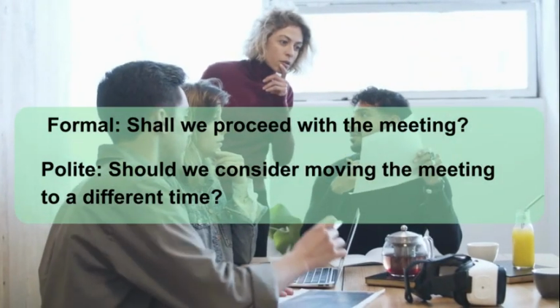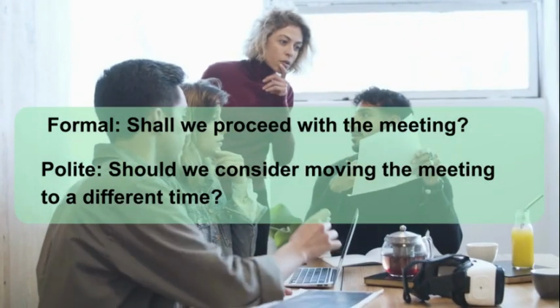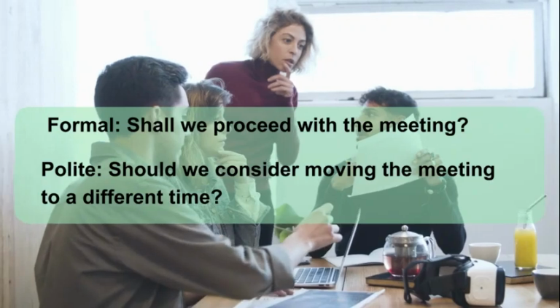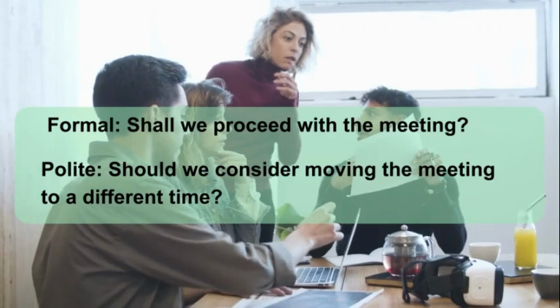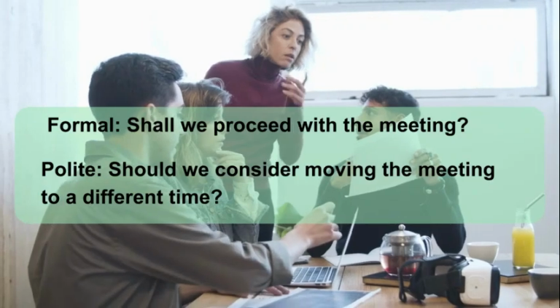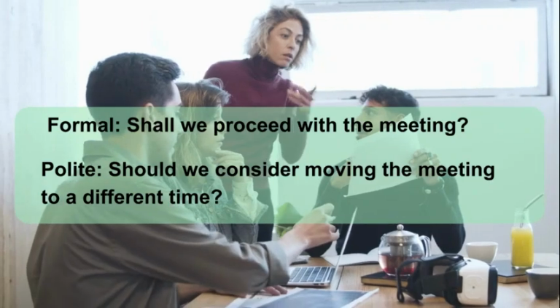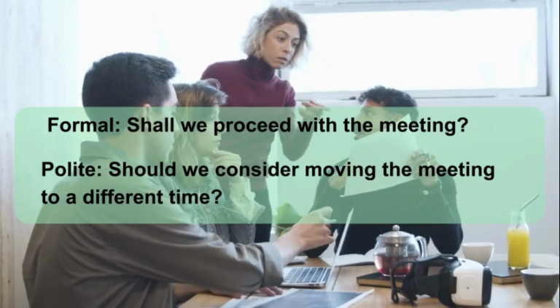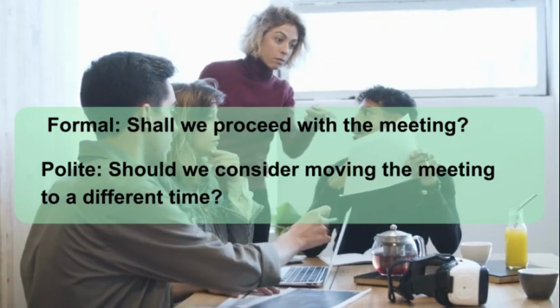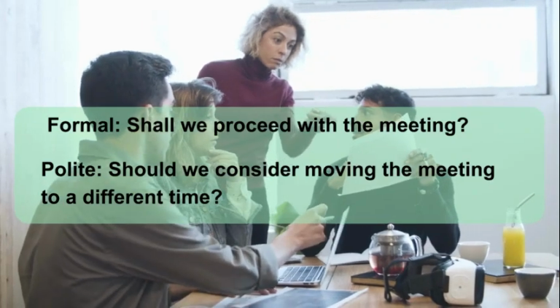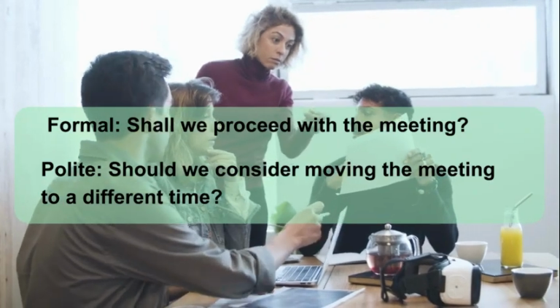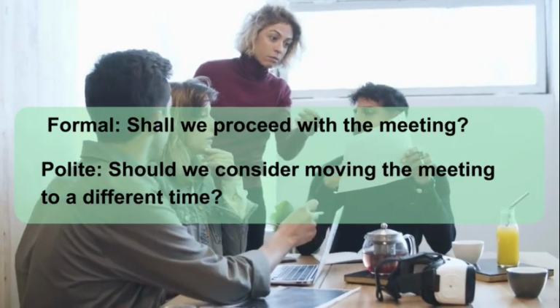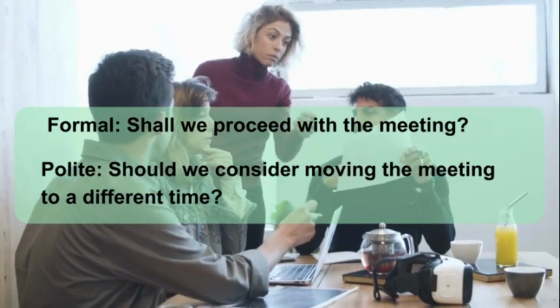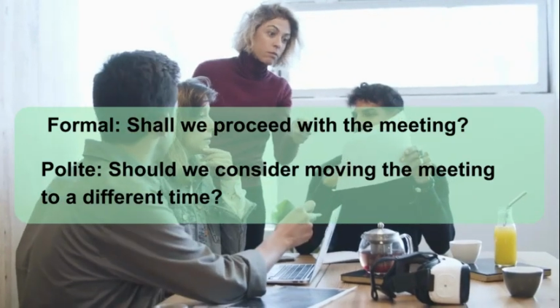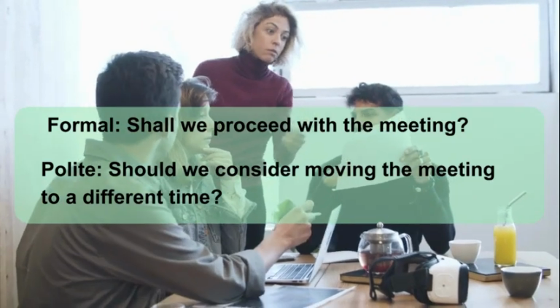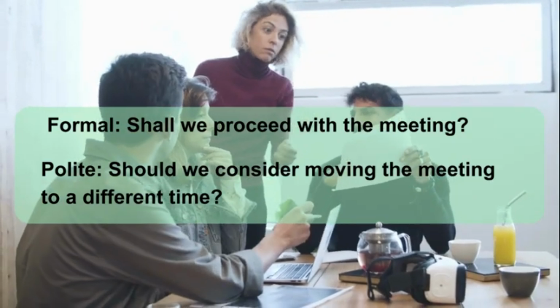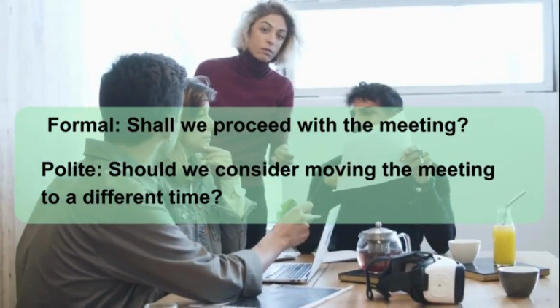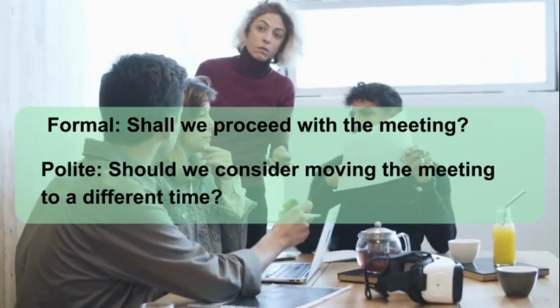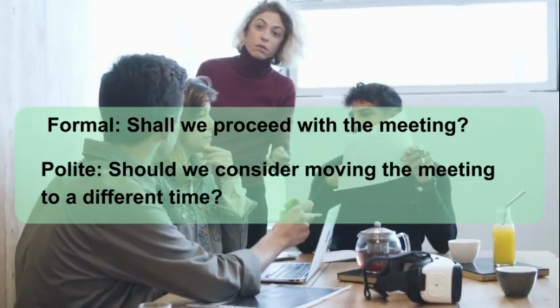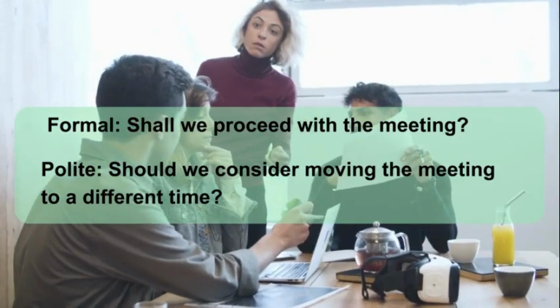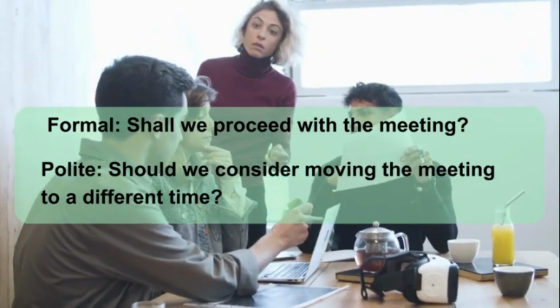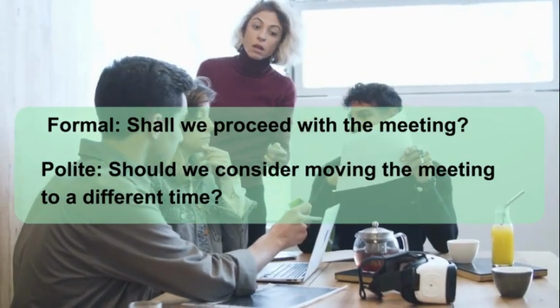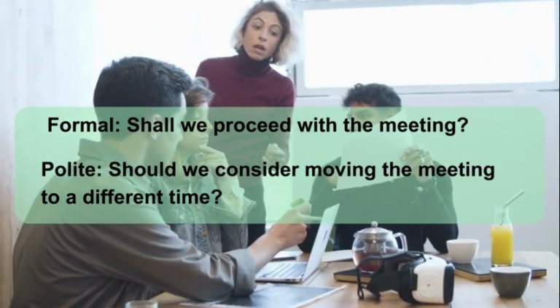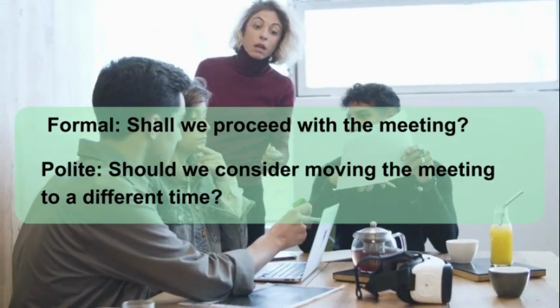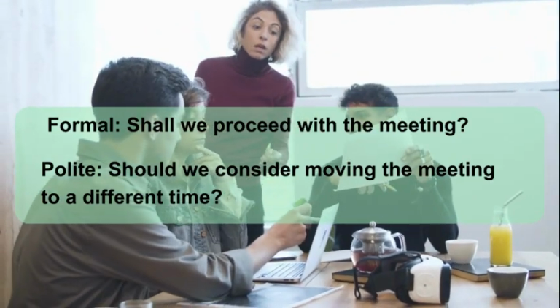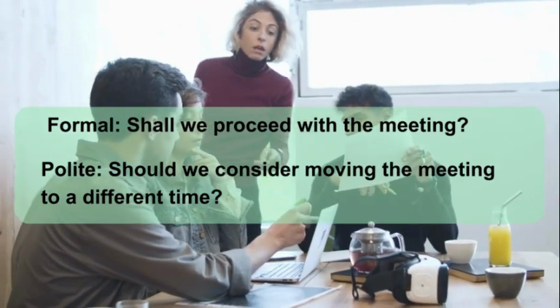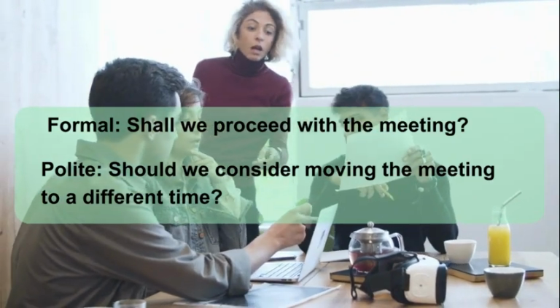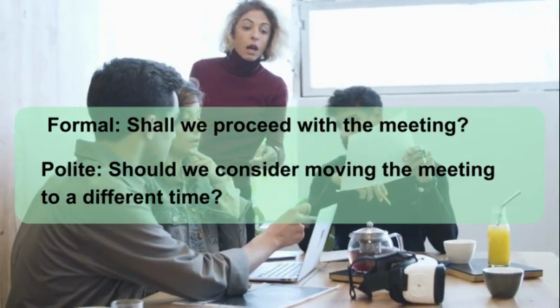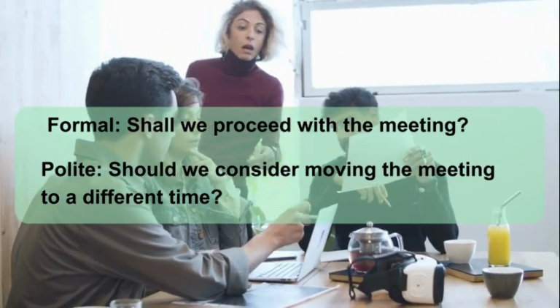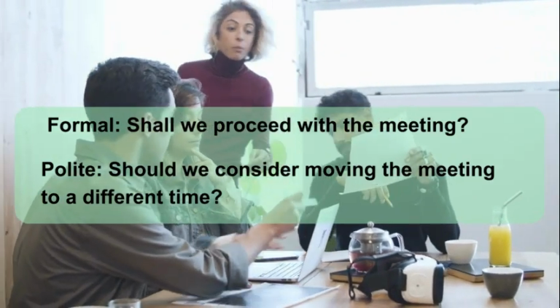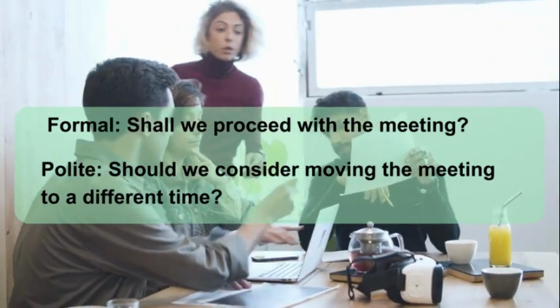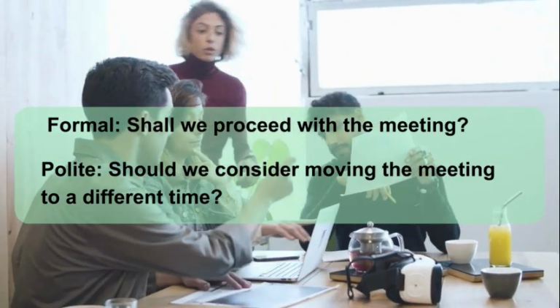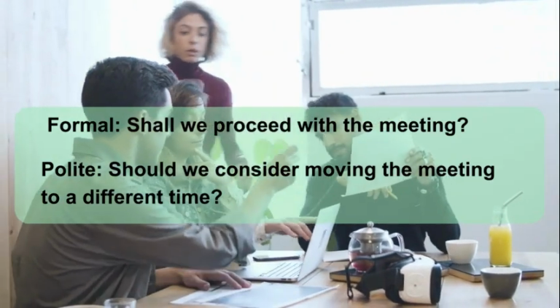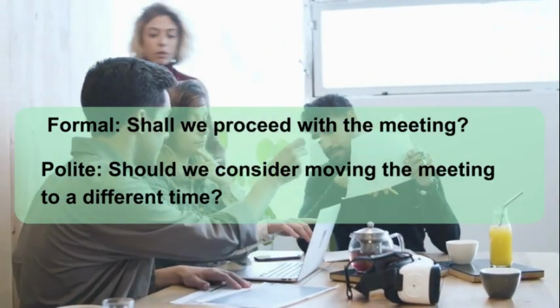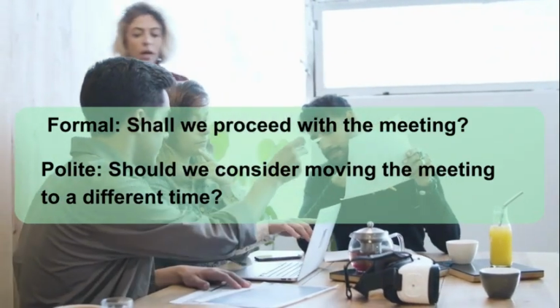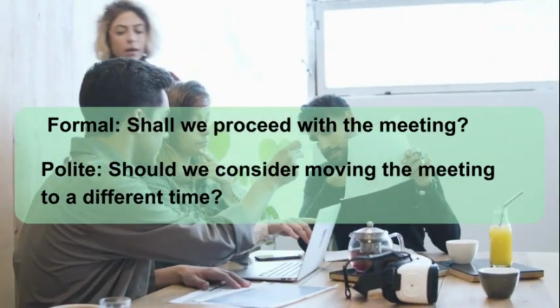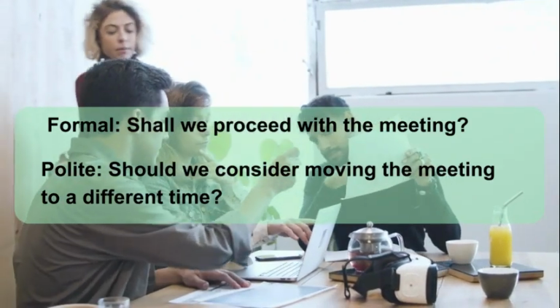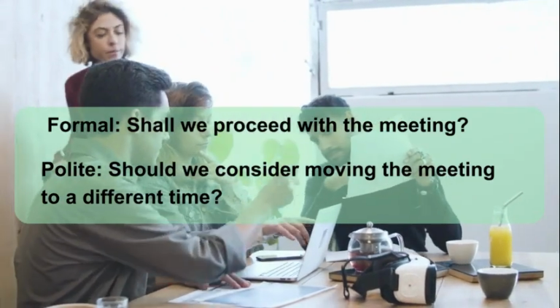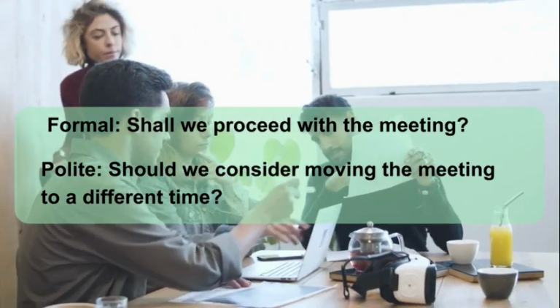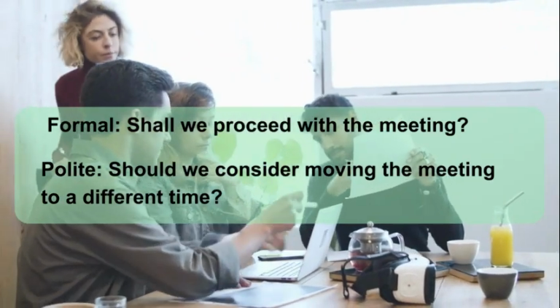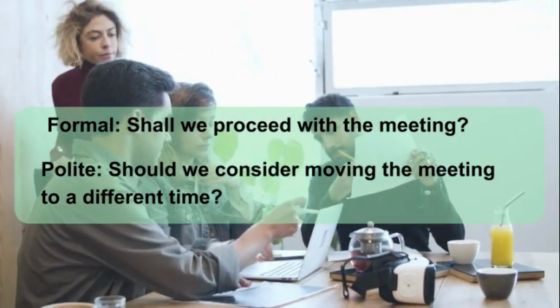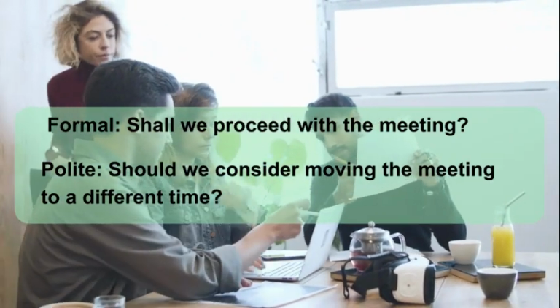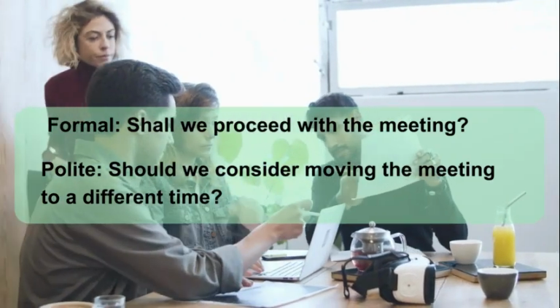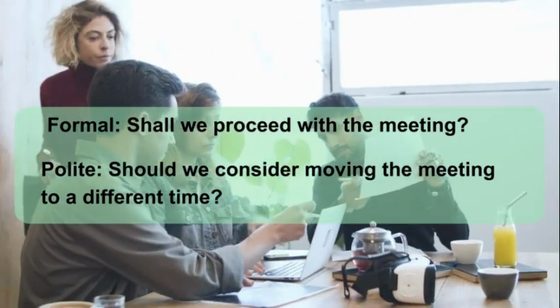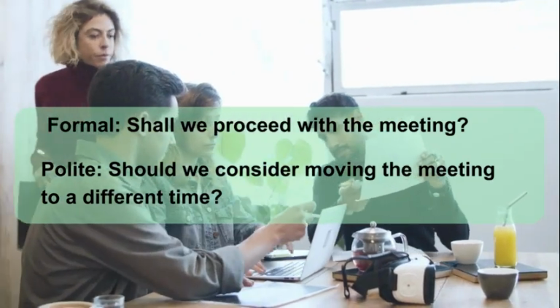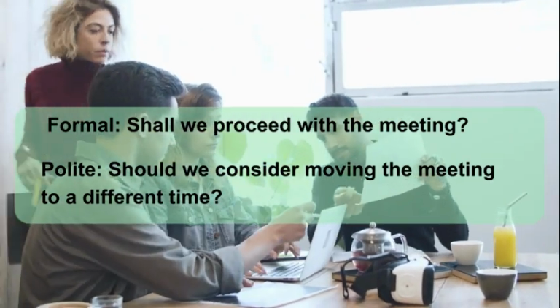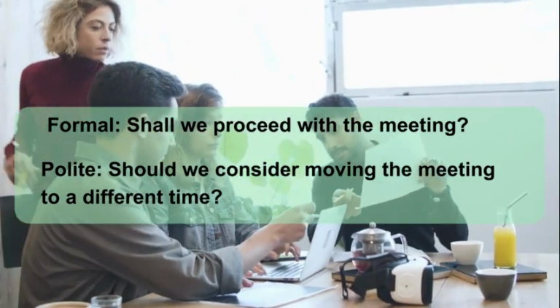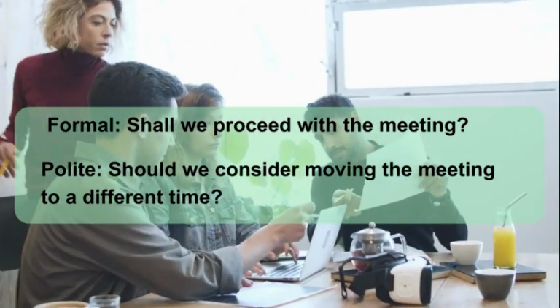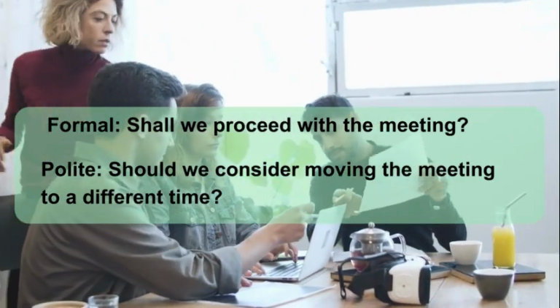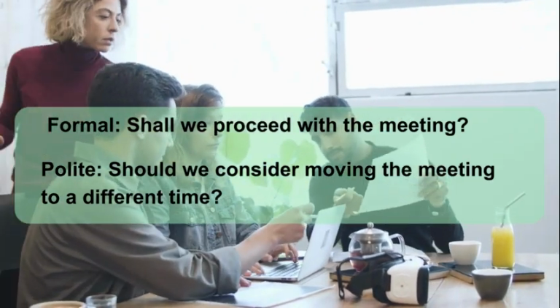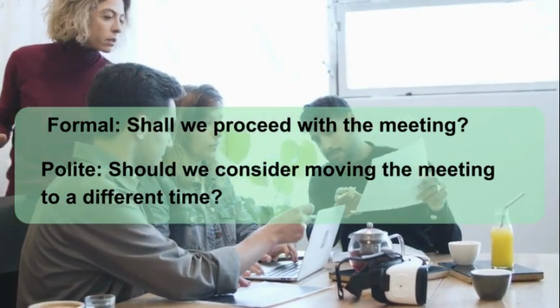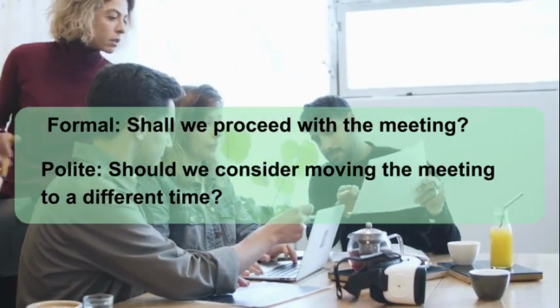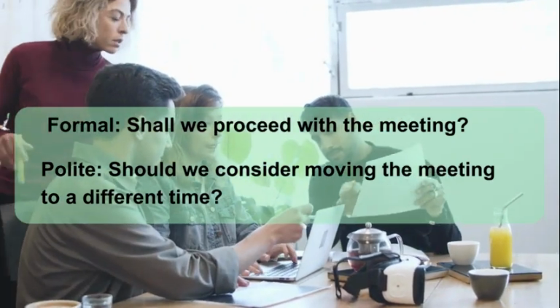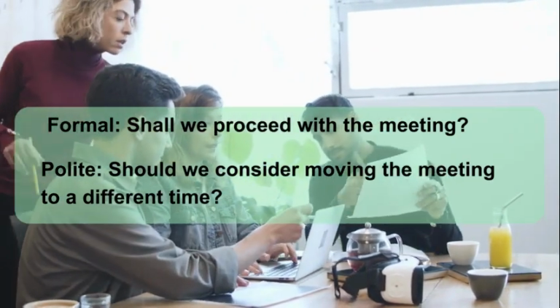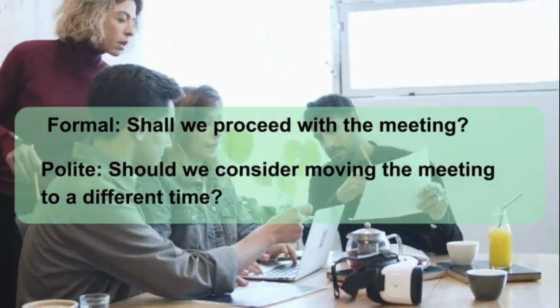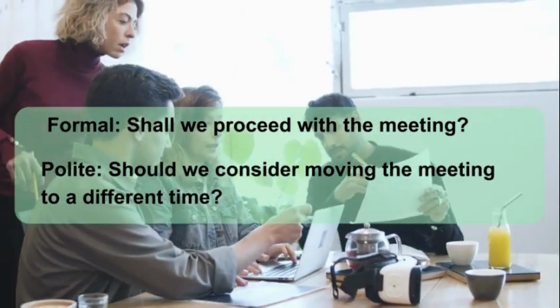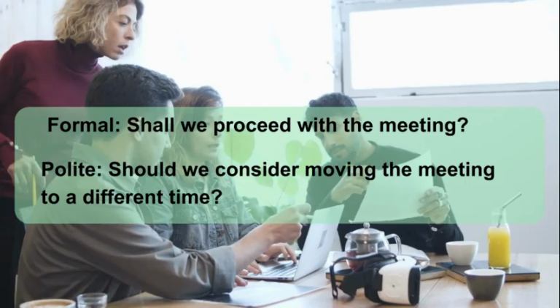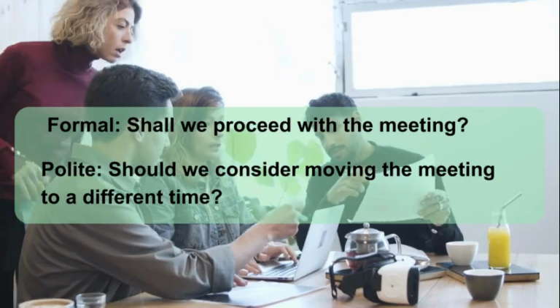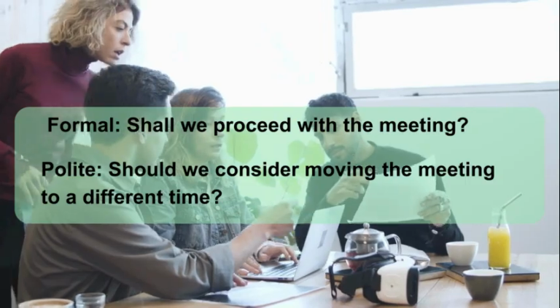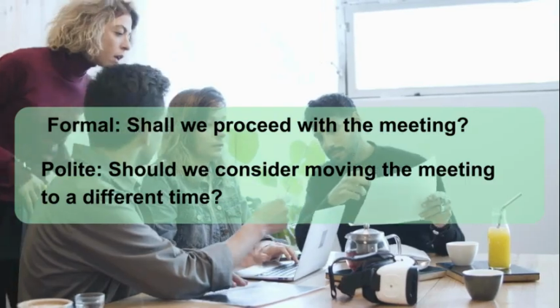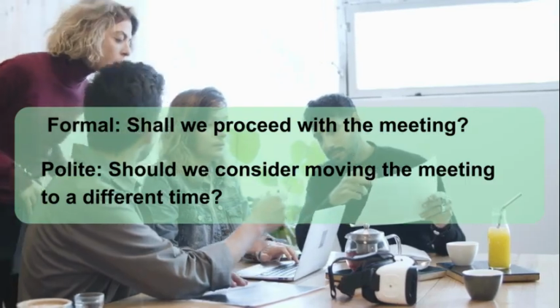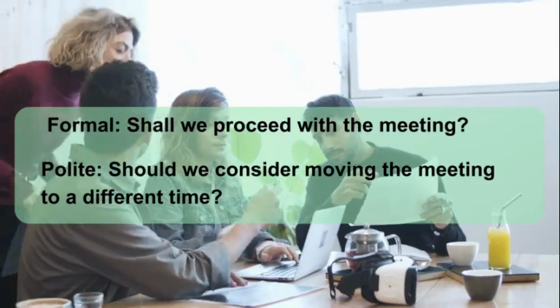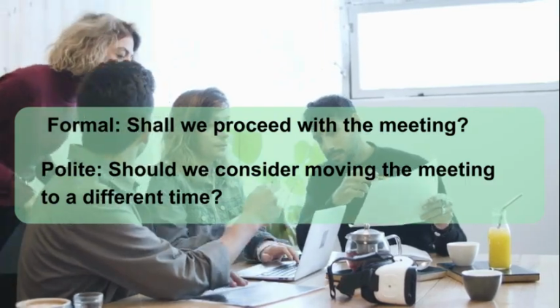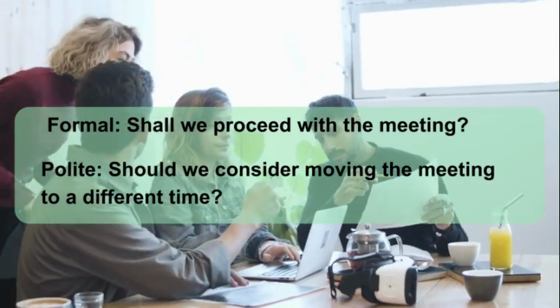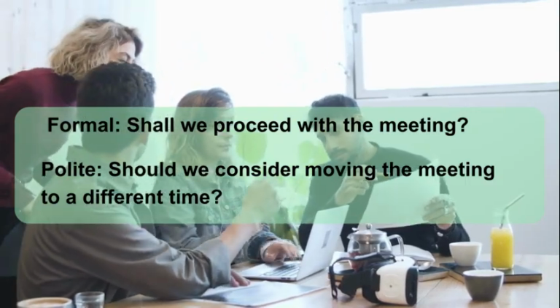Formal: Shall we proceed with the meeting? Polite: Should we consider moving the meeting to a different time?